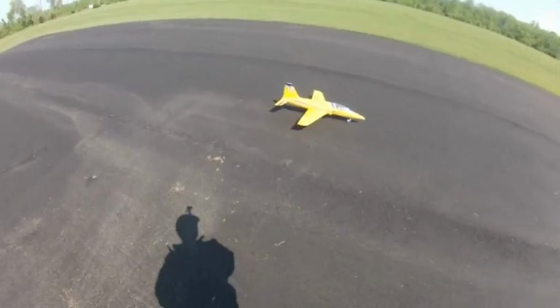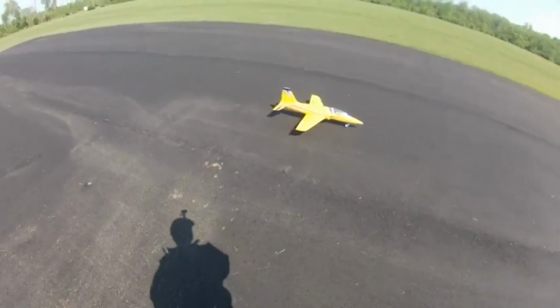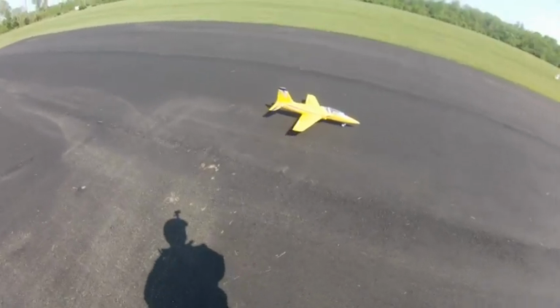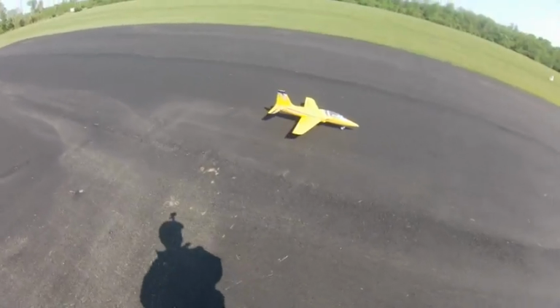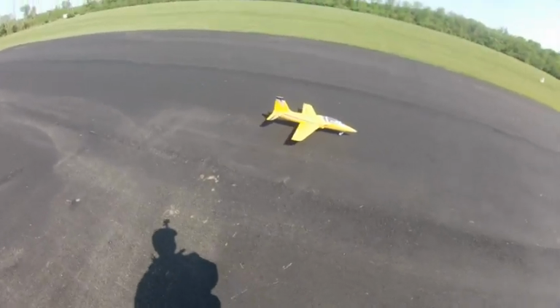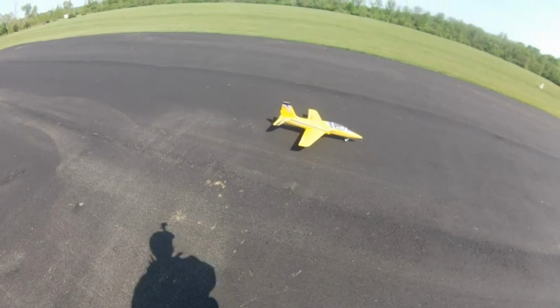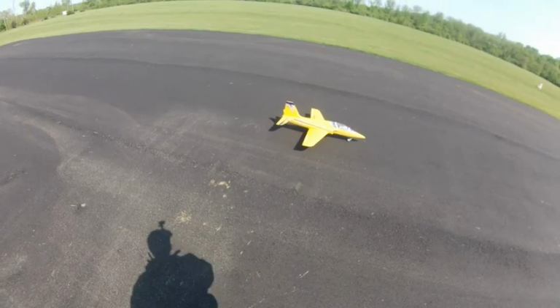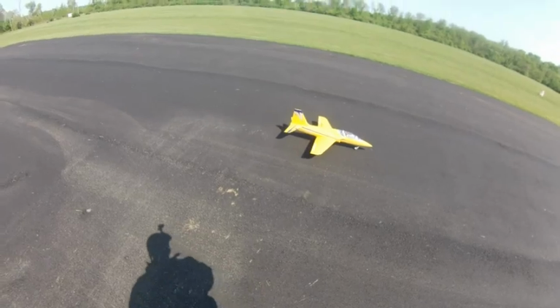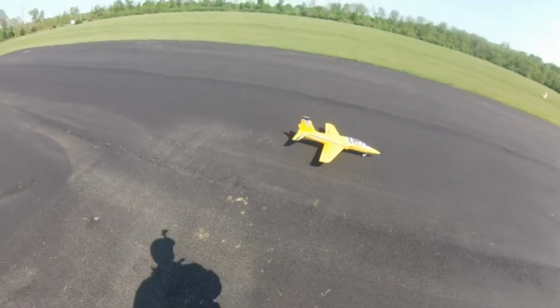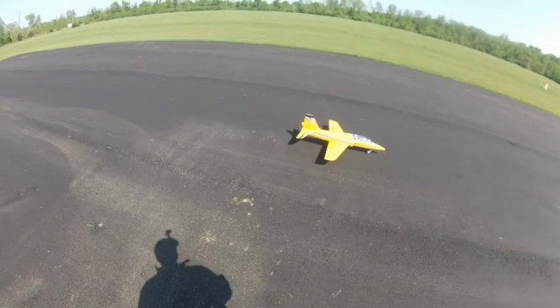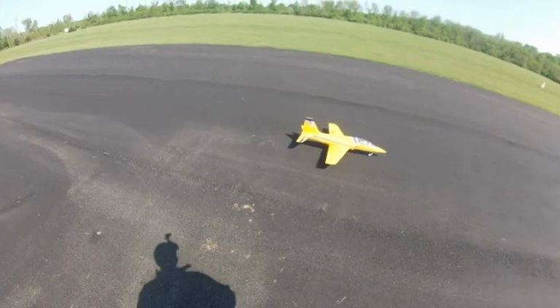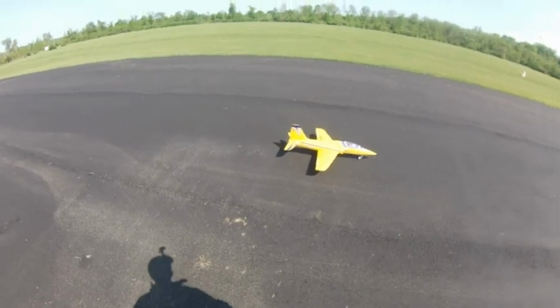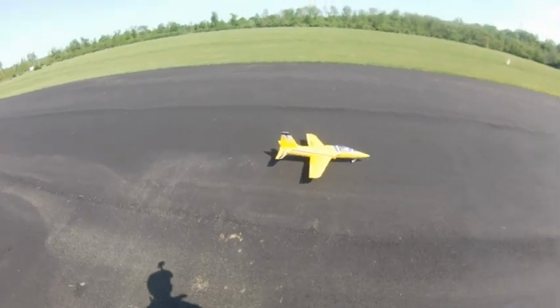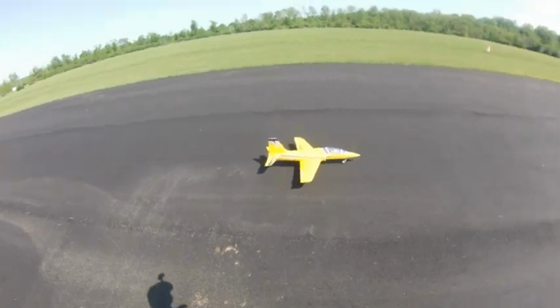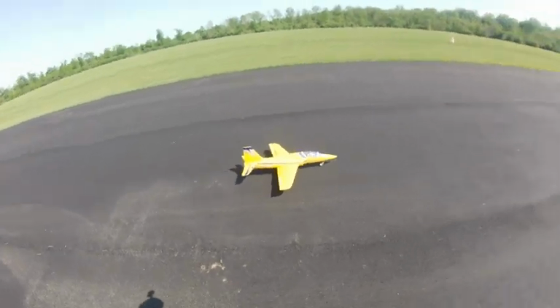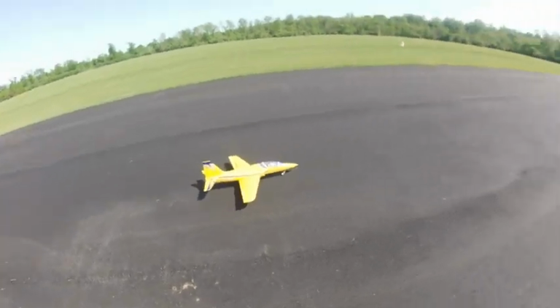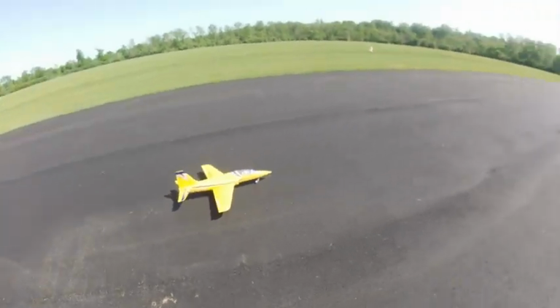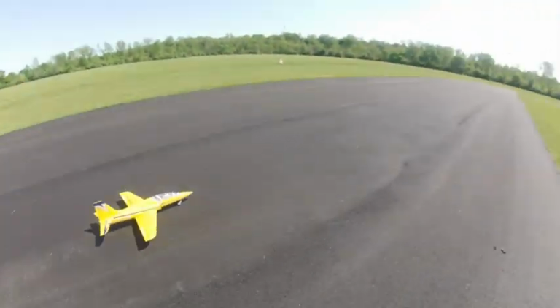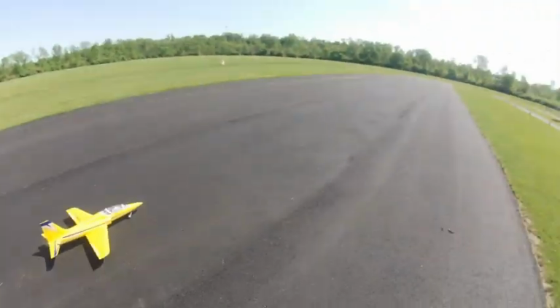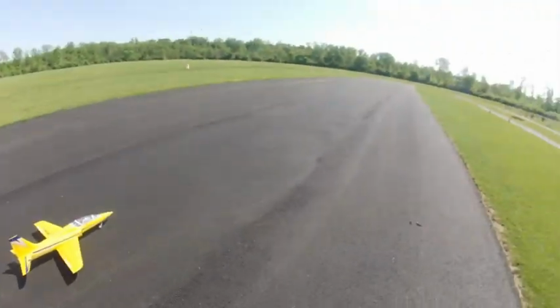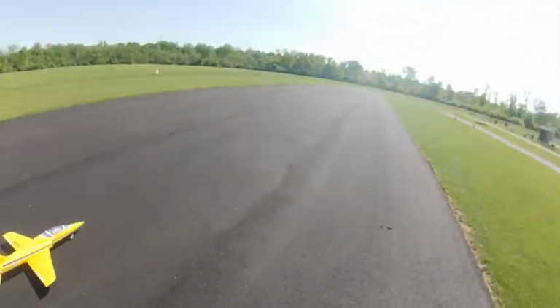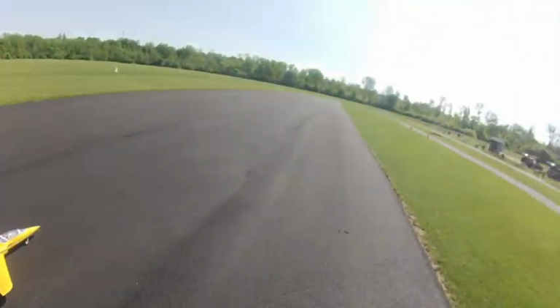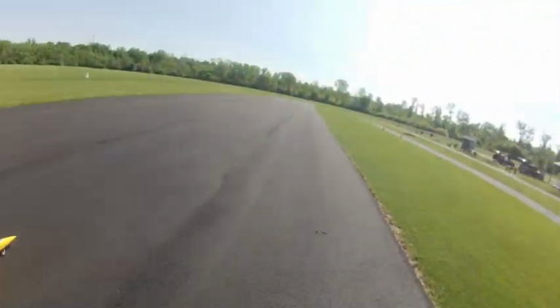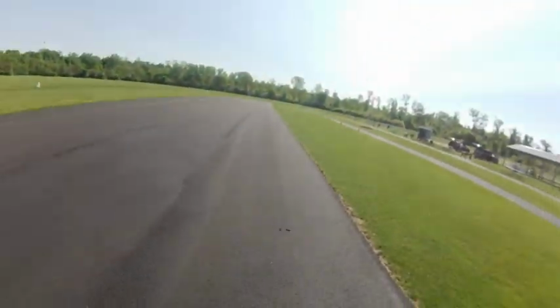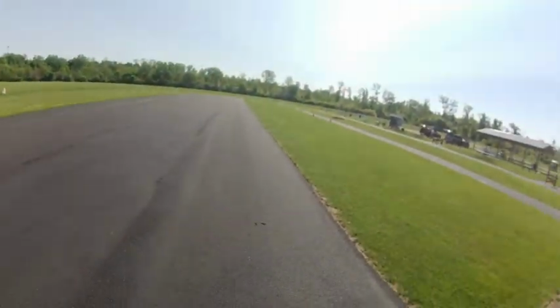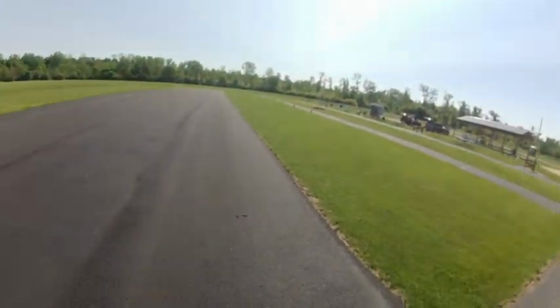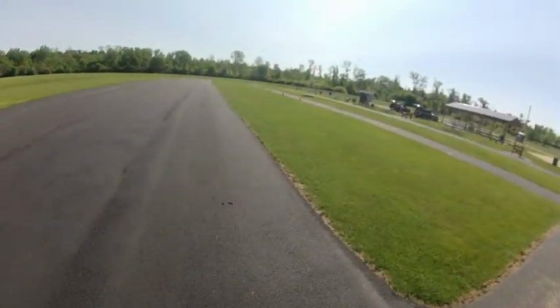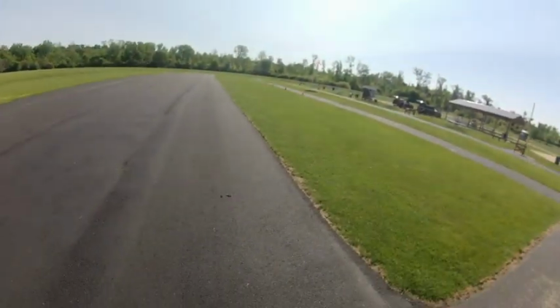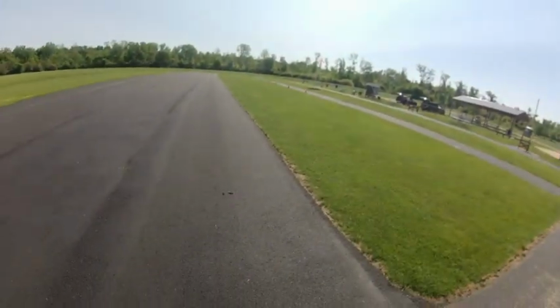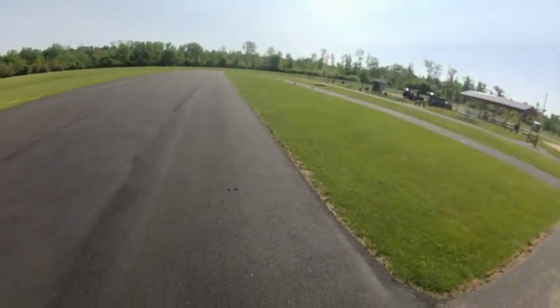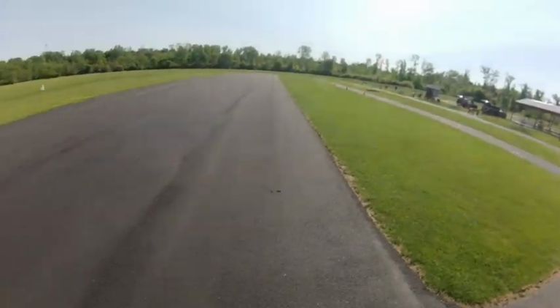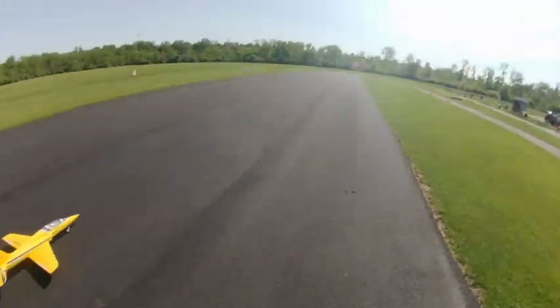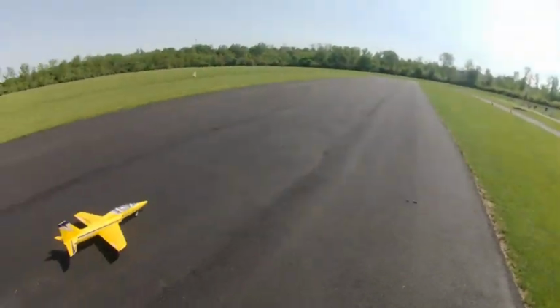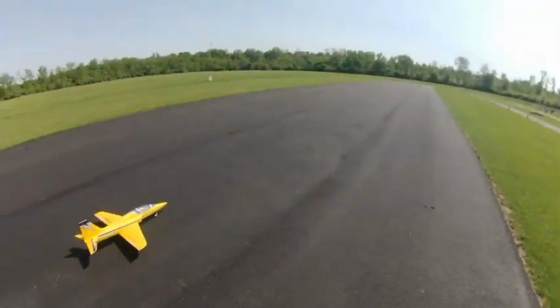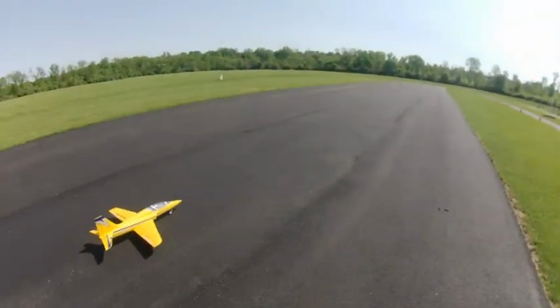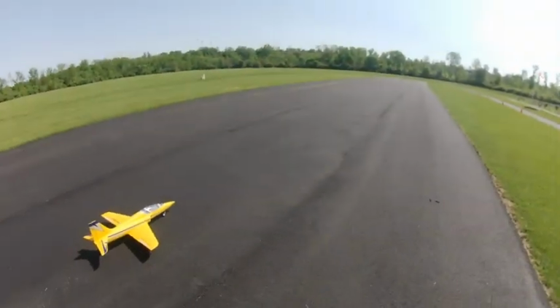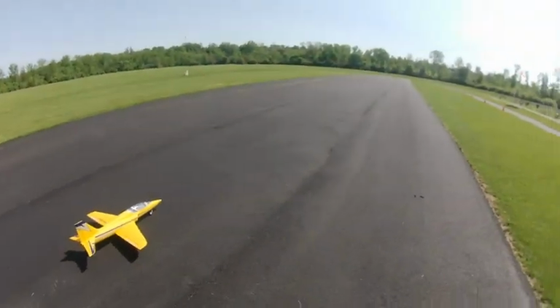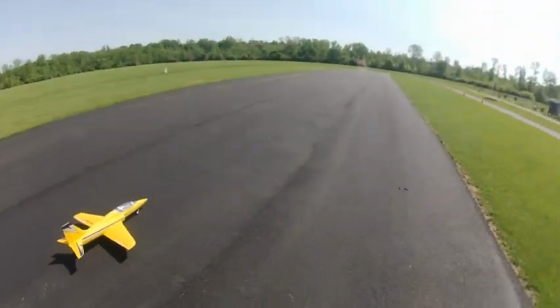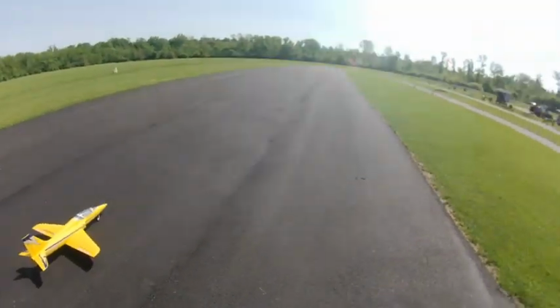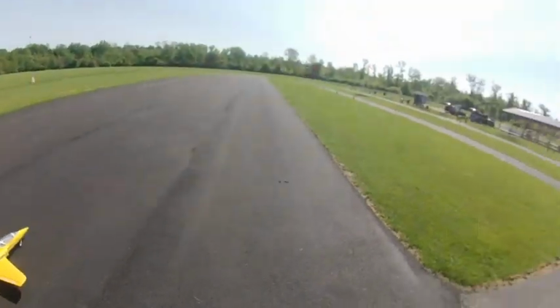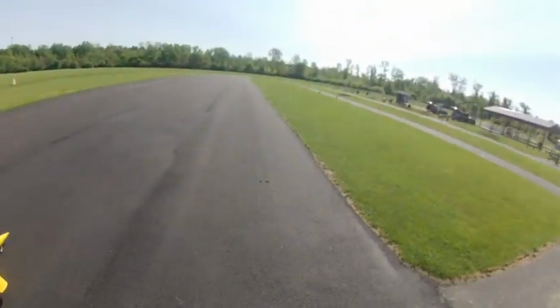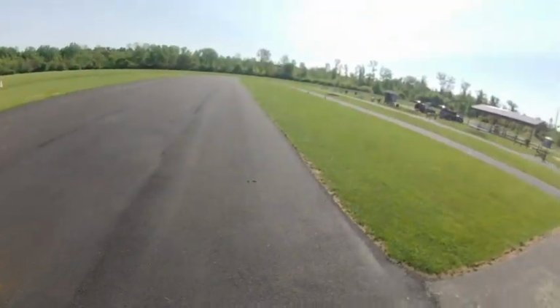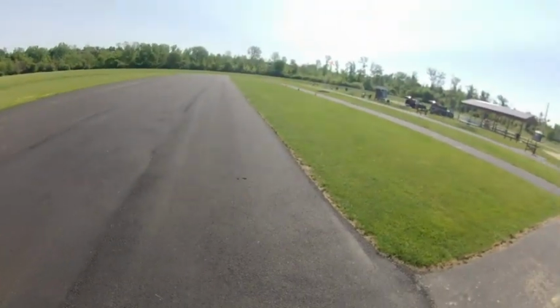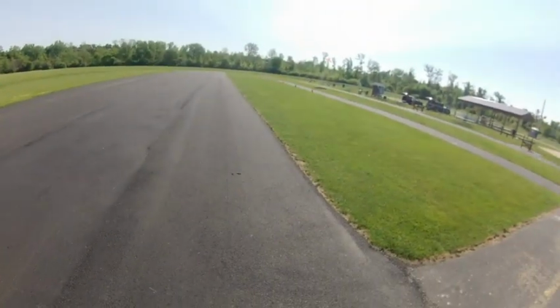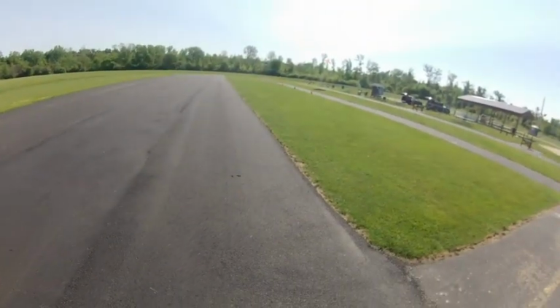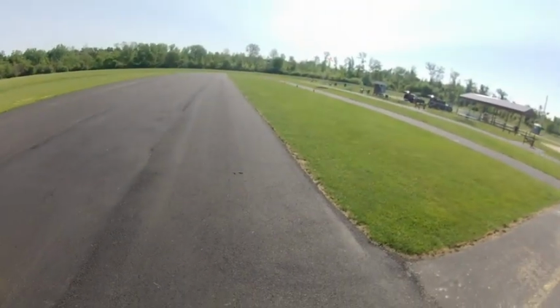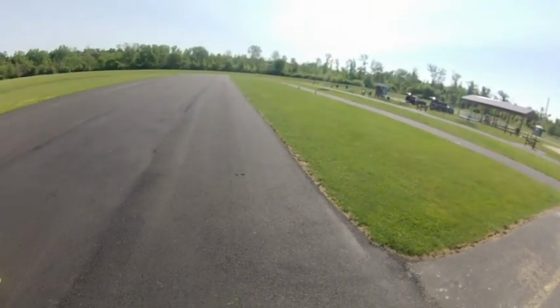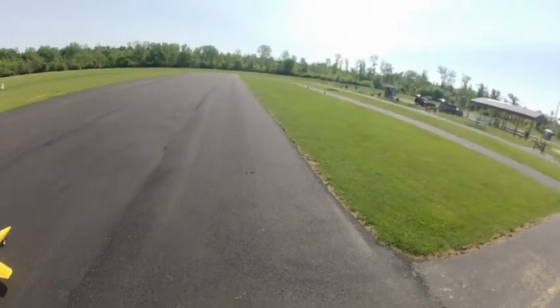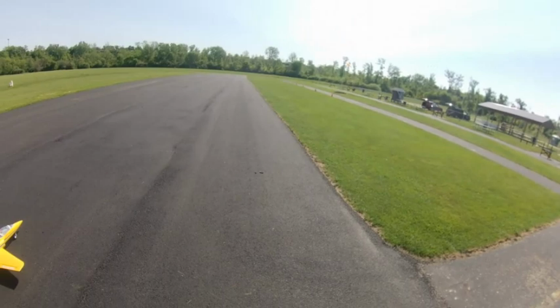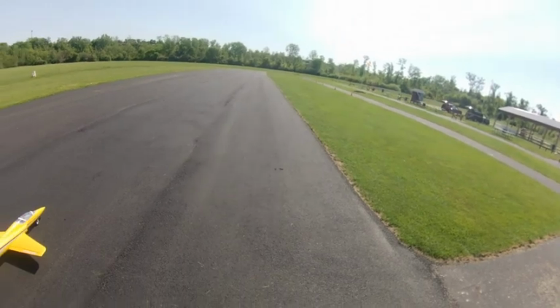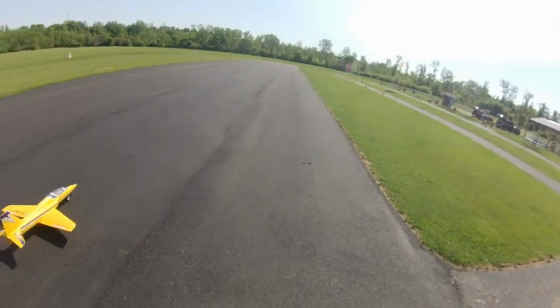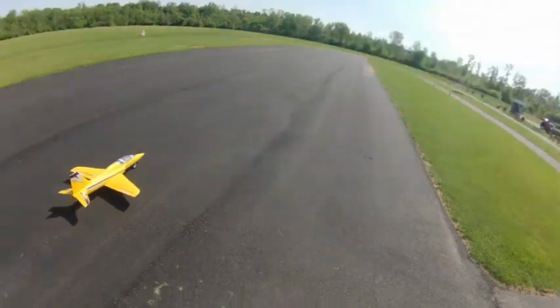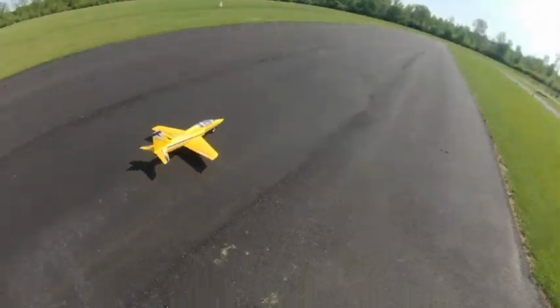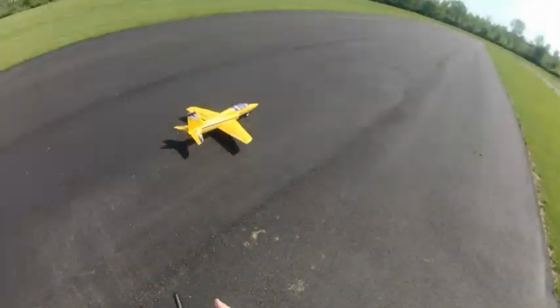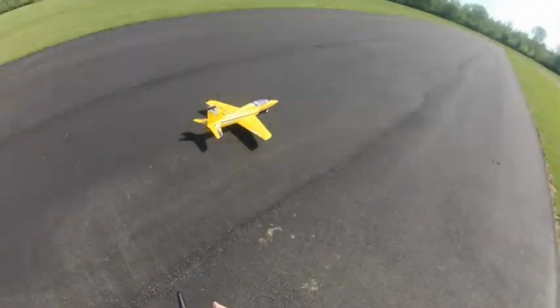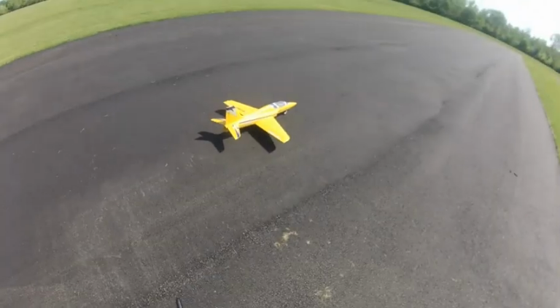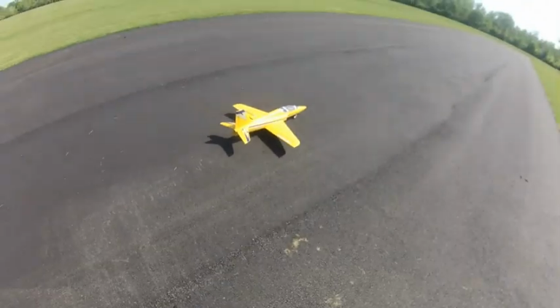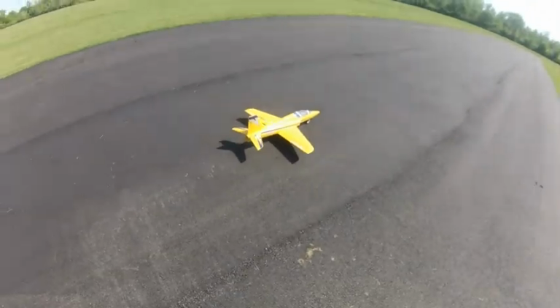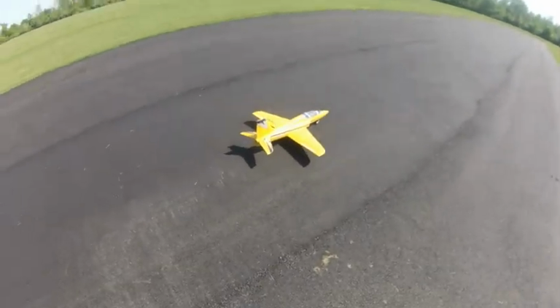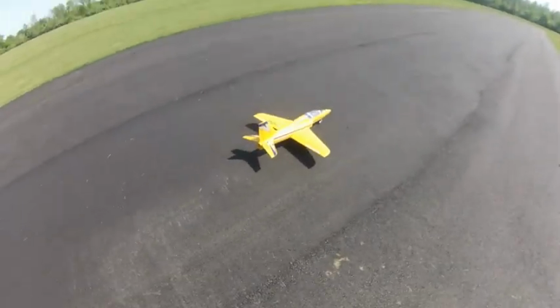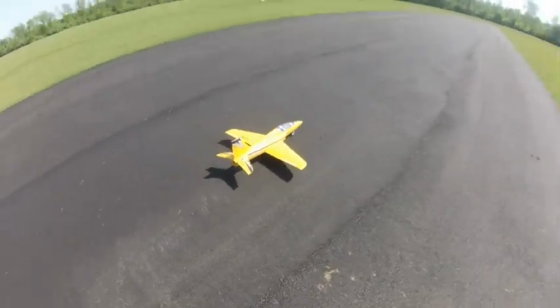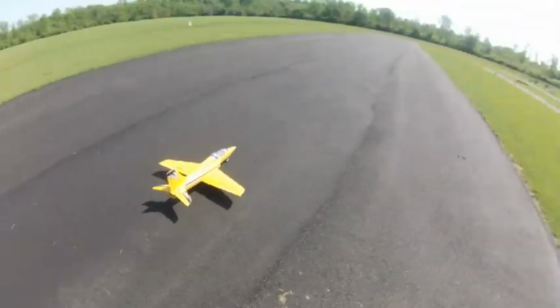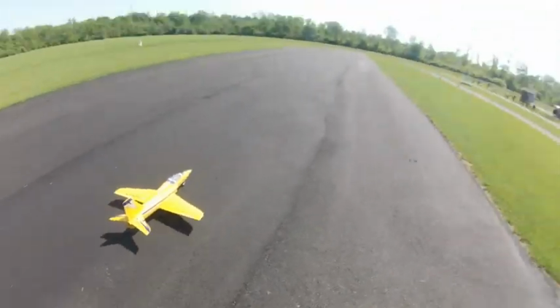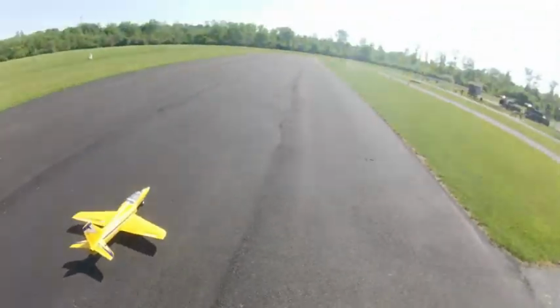It's about 65 degrees. The wind is coming out of the northeast, about 10 miles an hour, something like that.